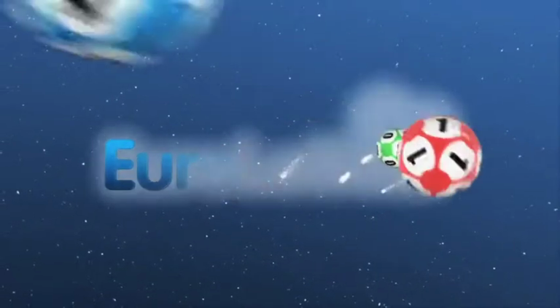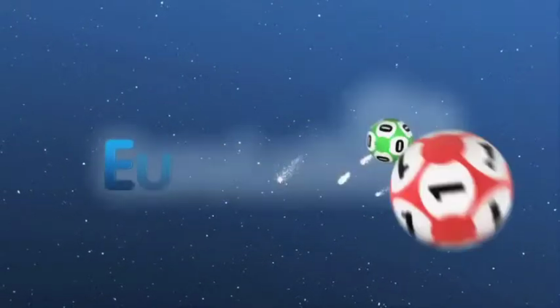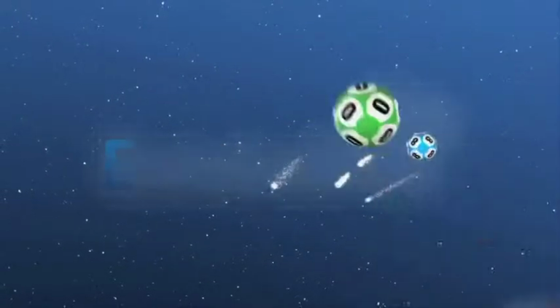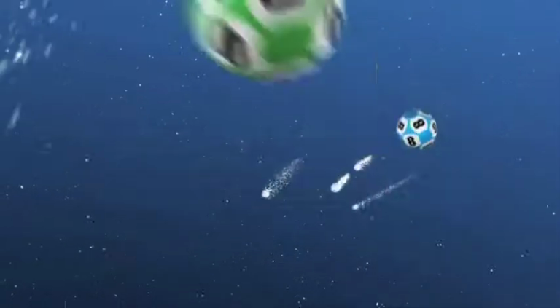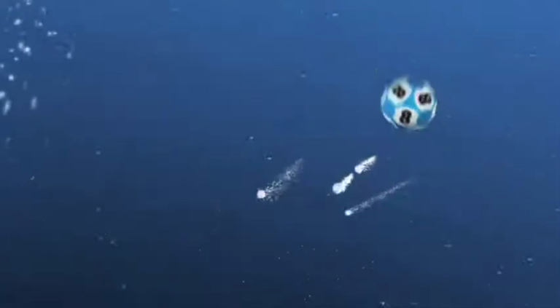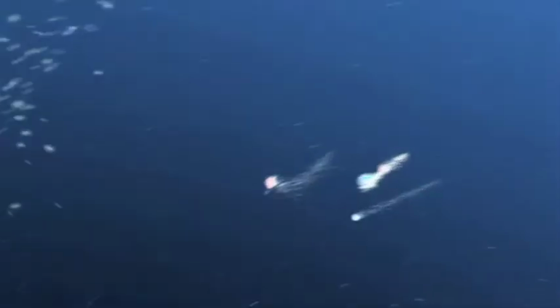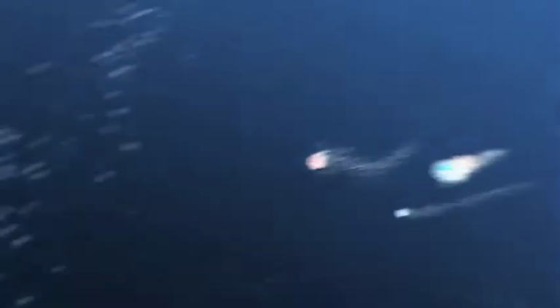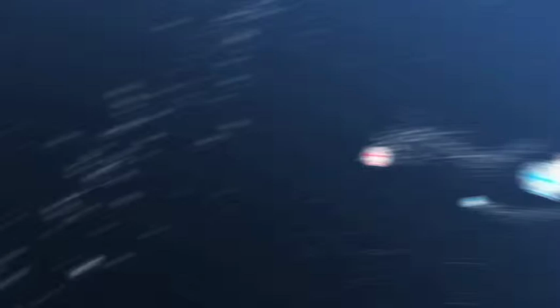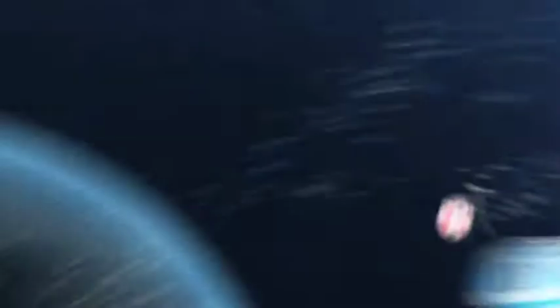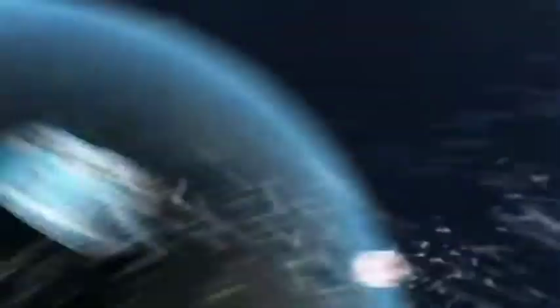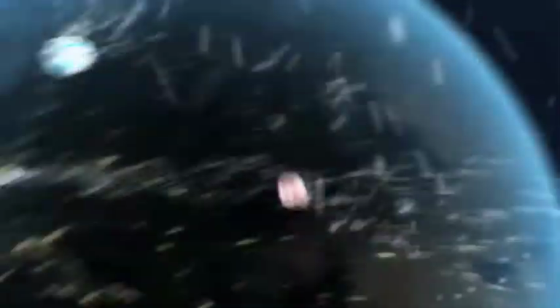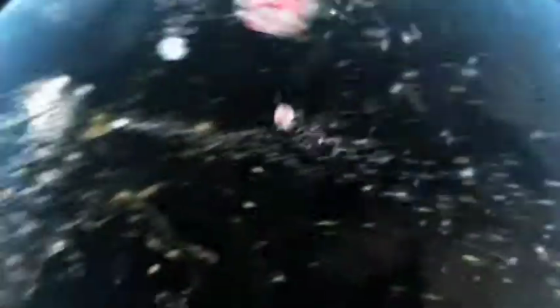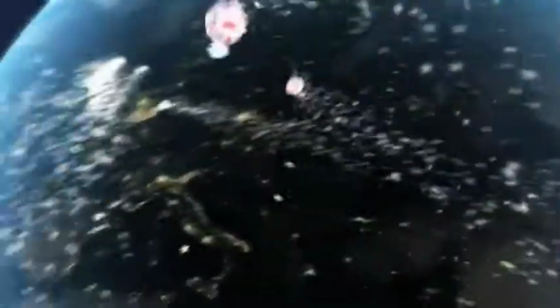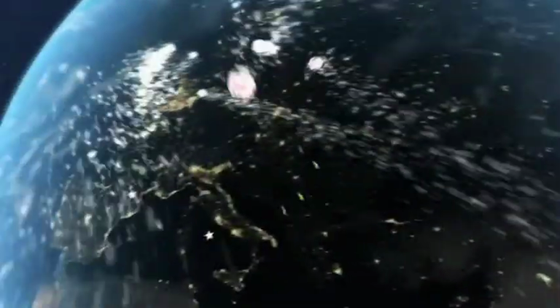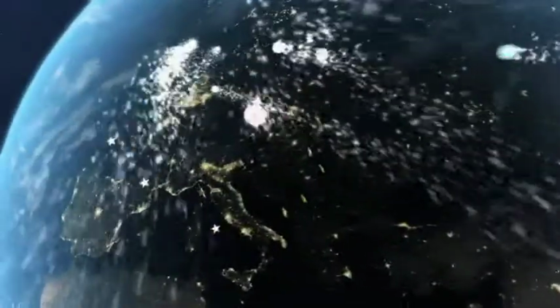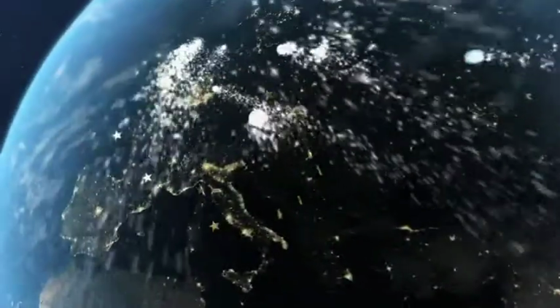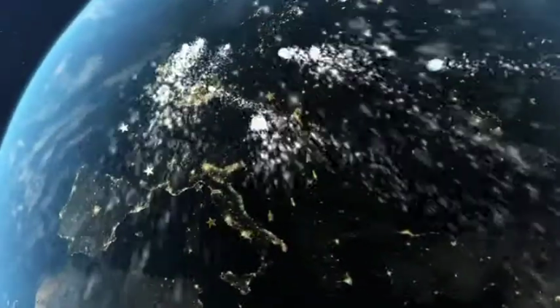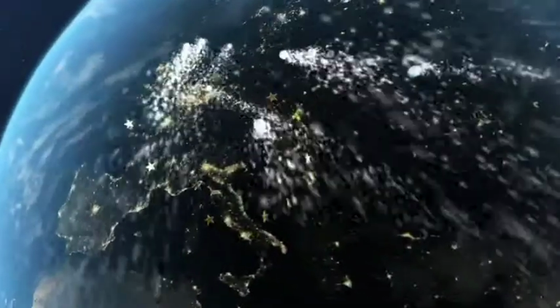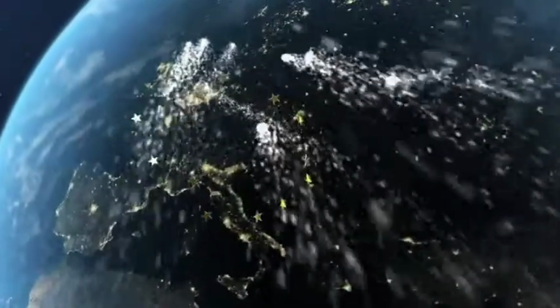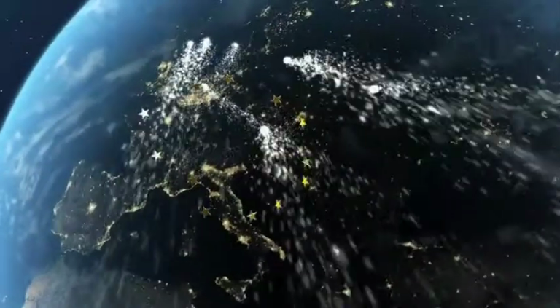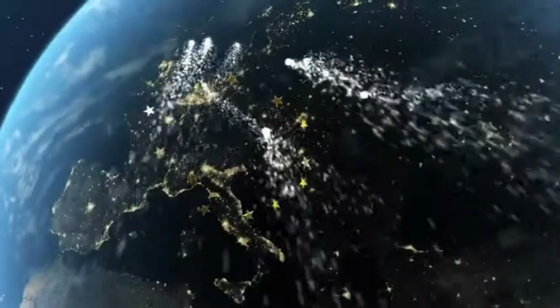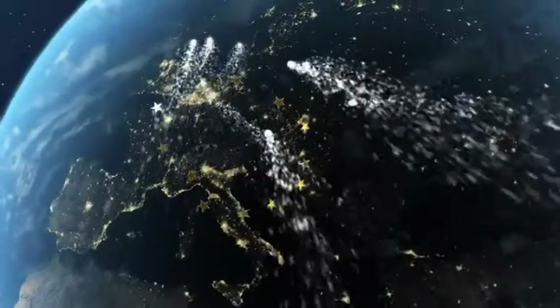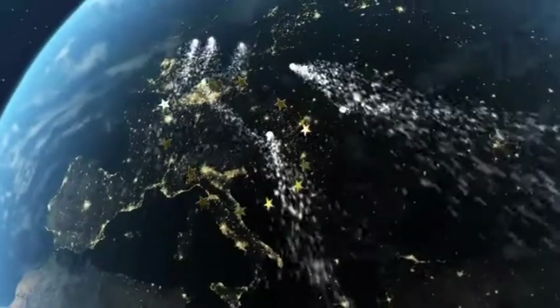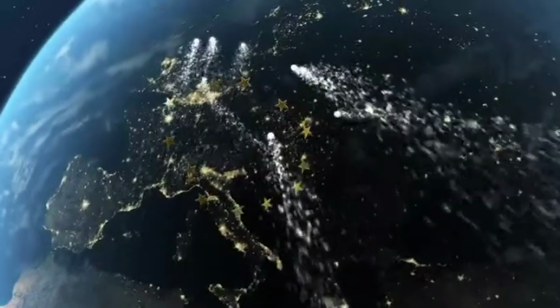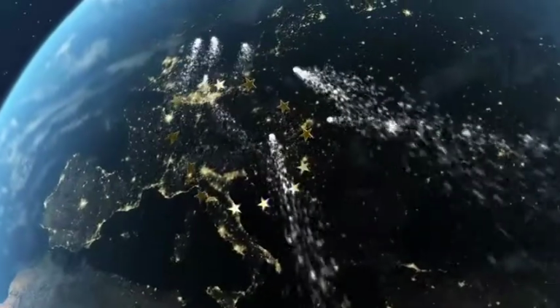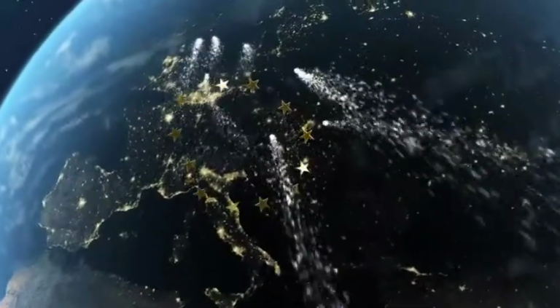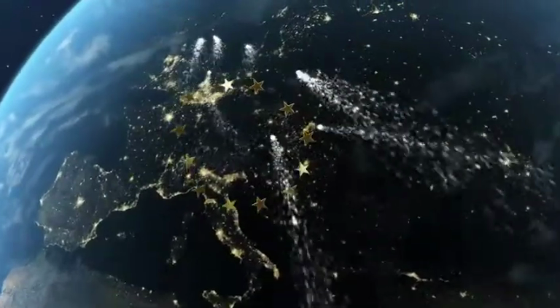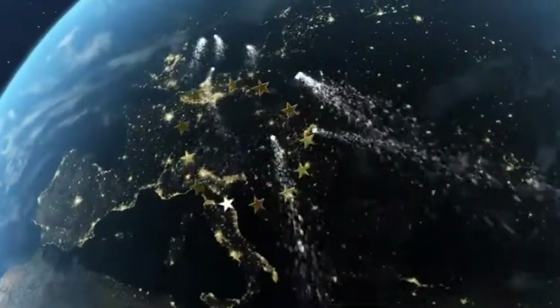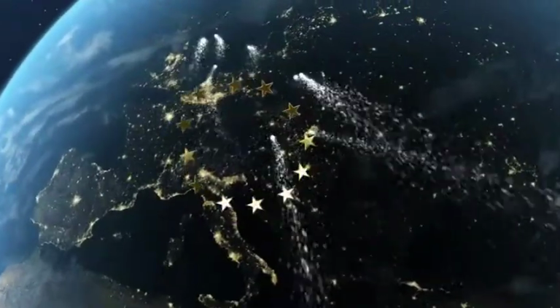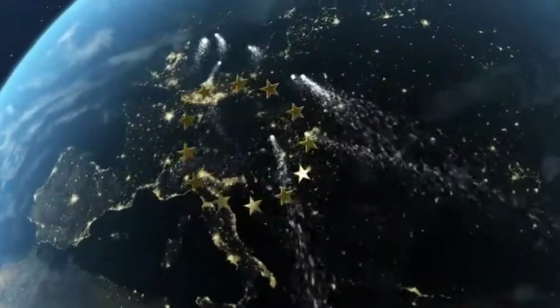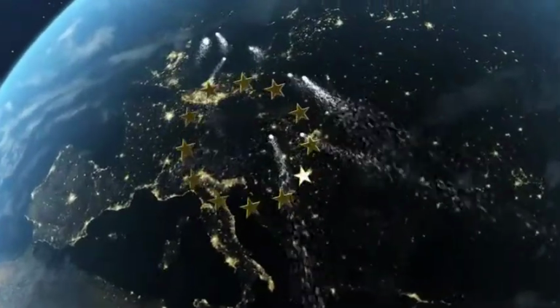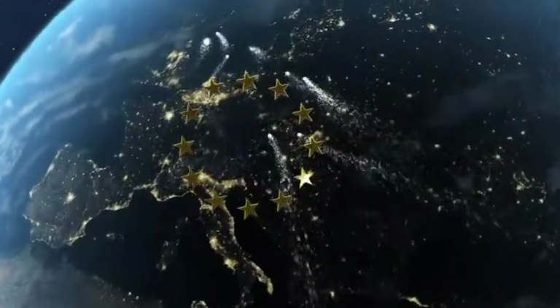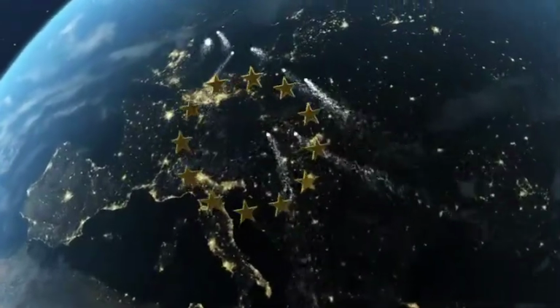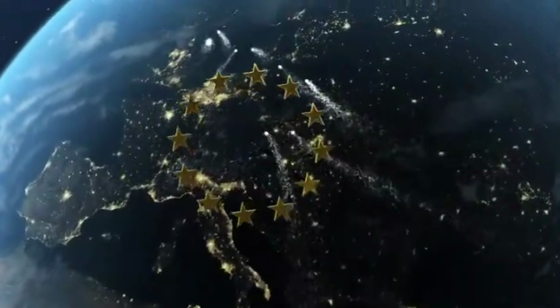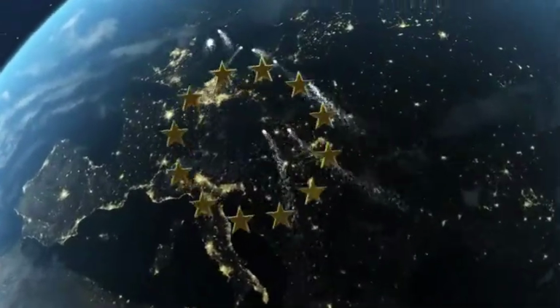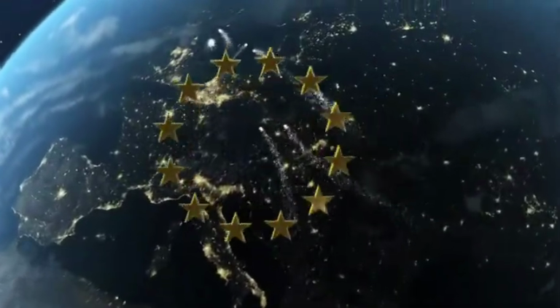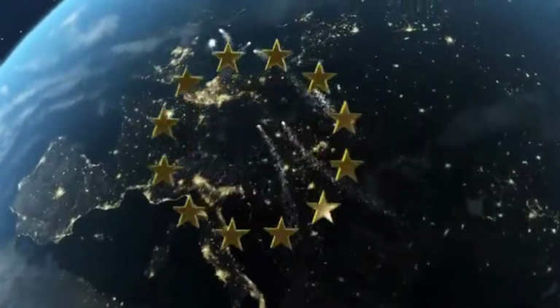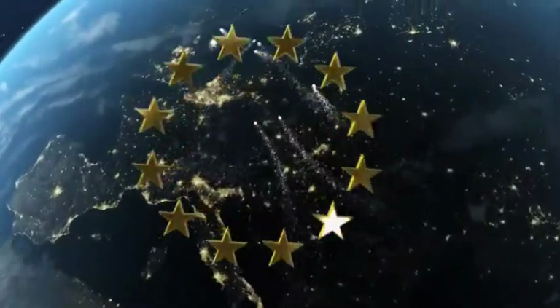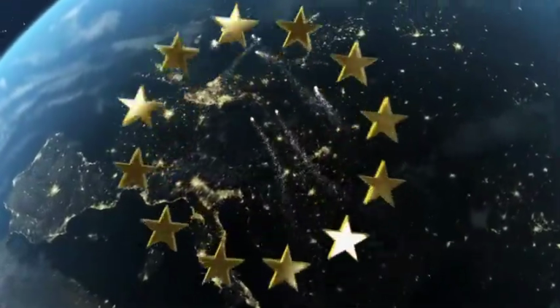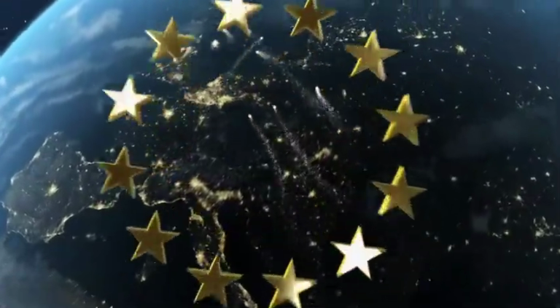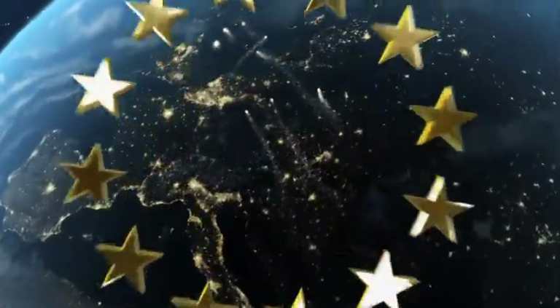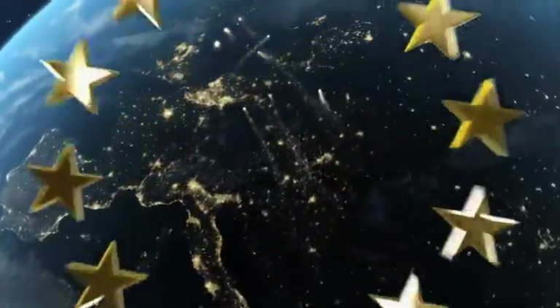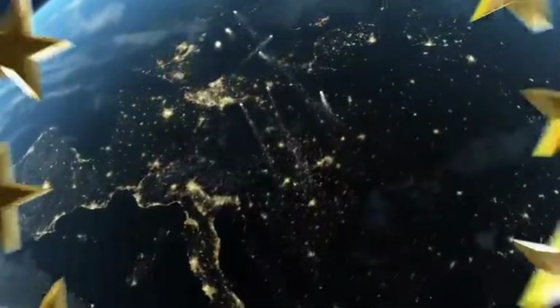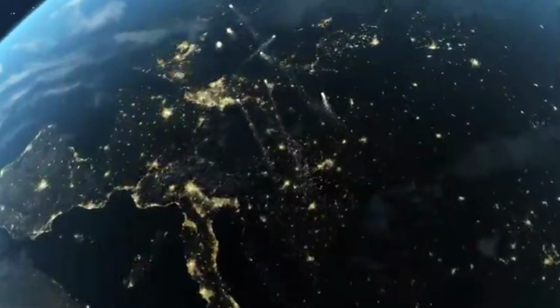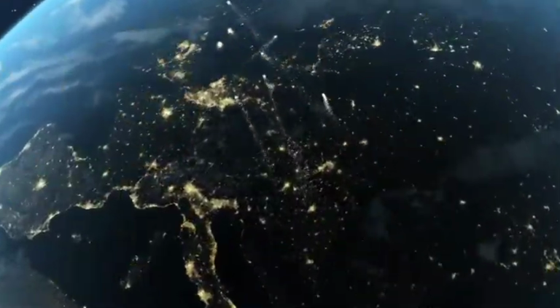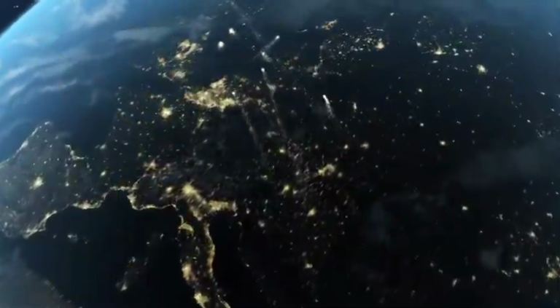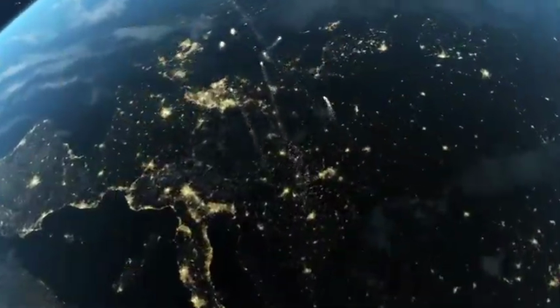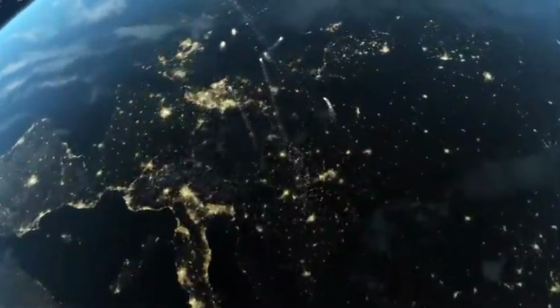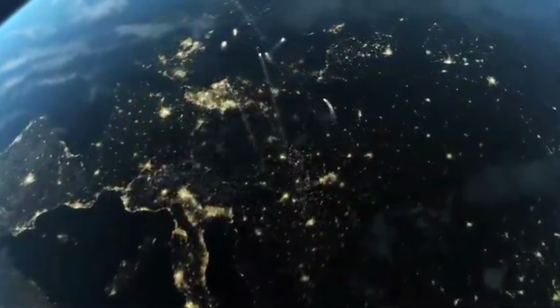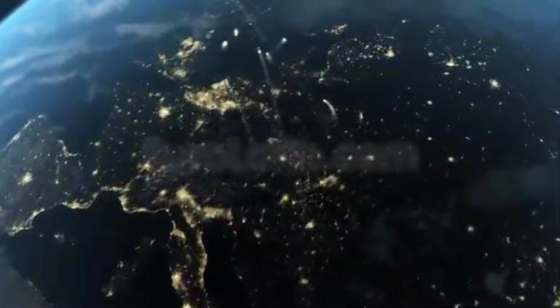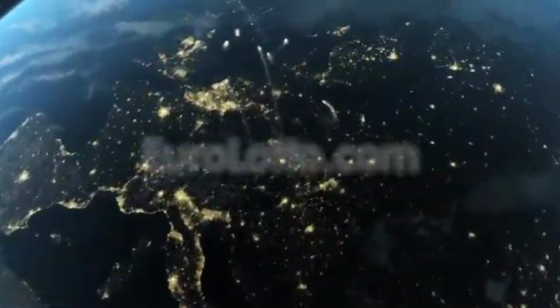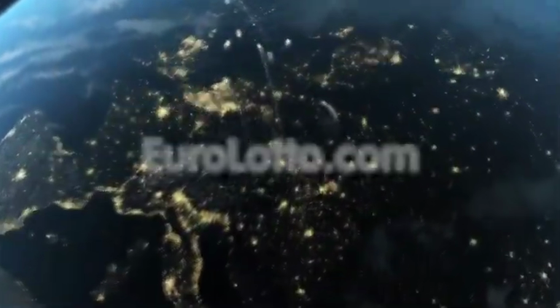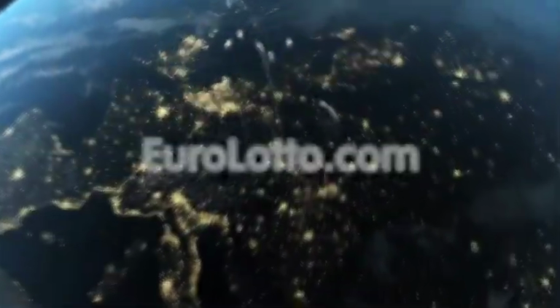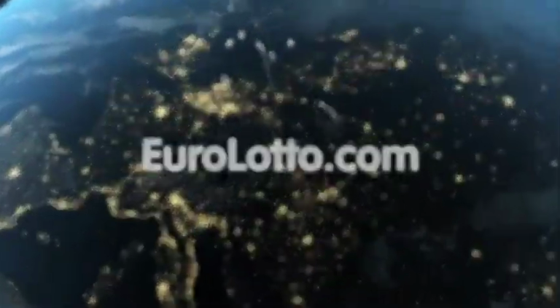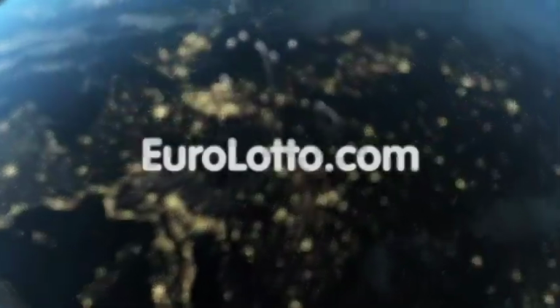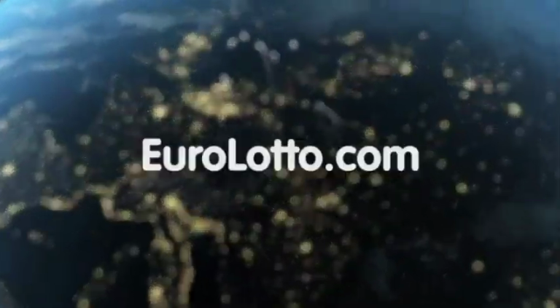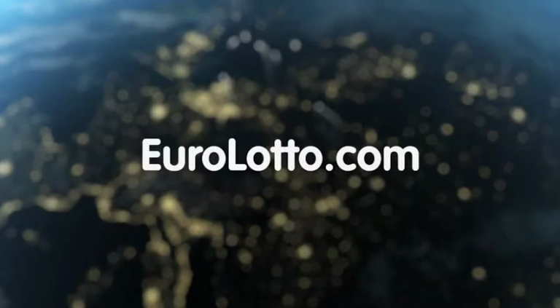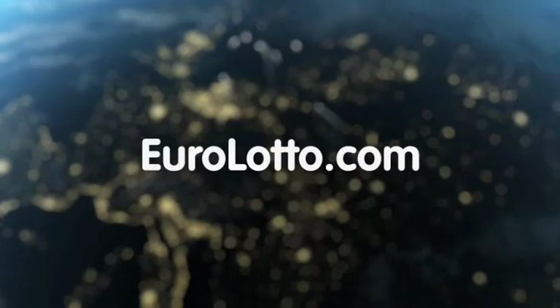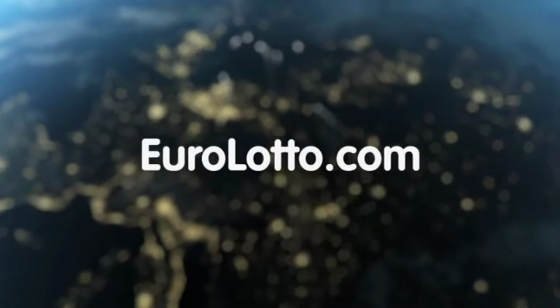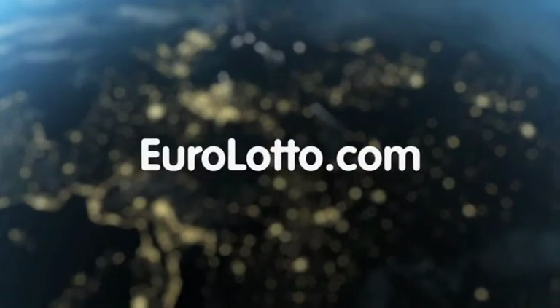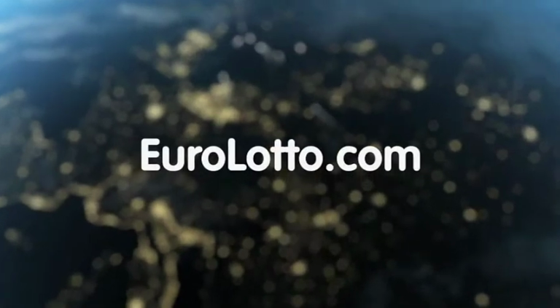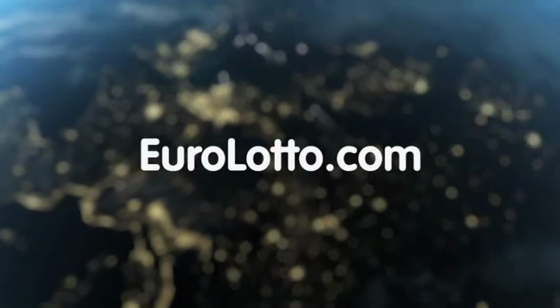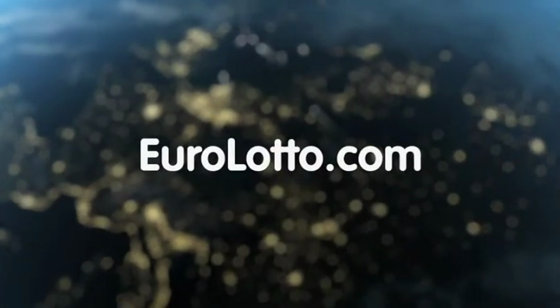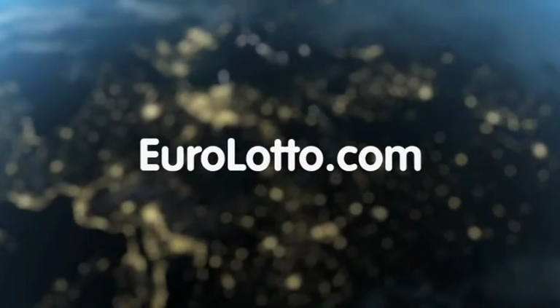That's it from EuroLotto for today. I hope you got the results you were after and we'll see you again tomorrow night. Same time, same place.